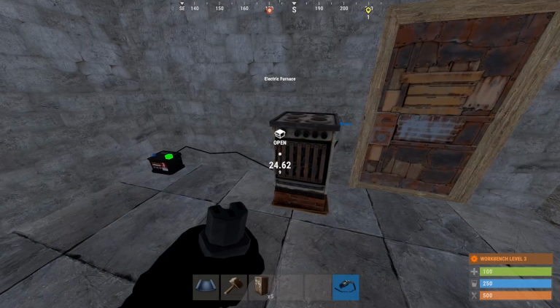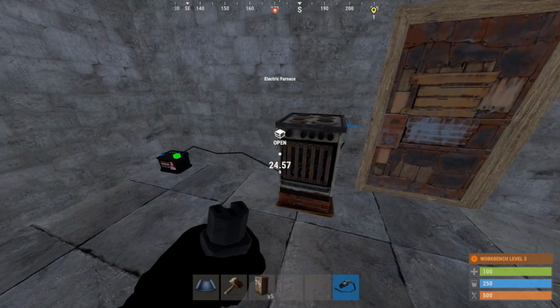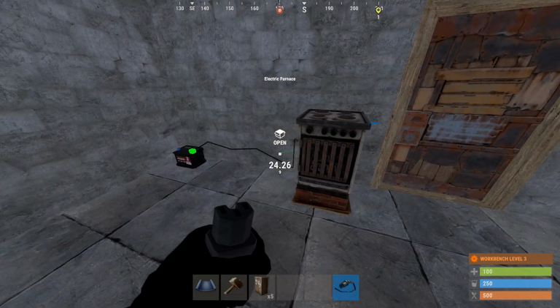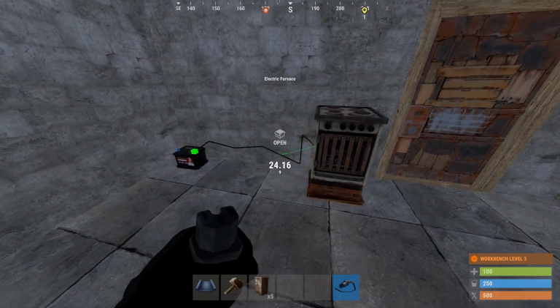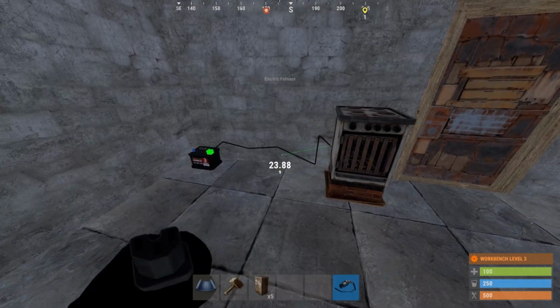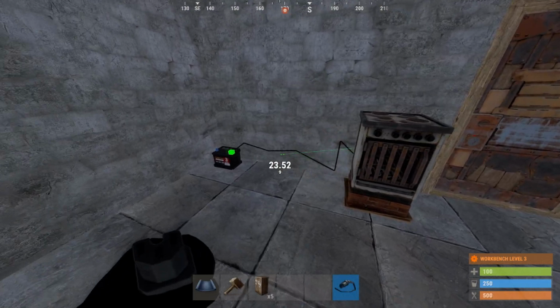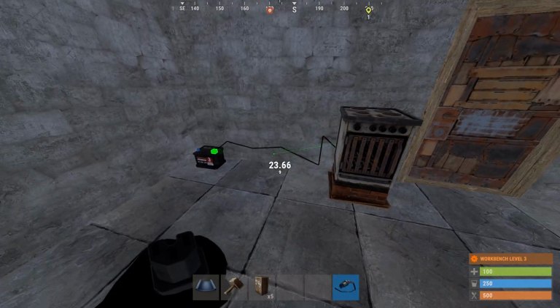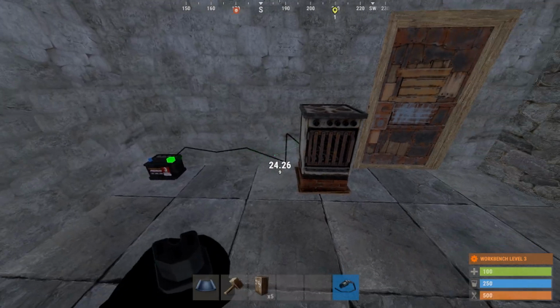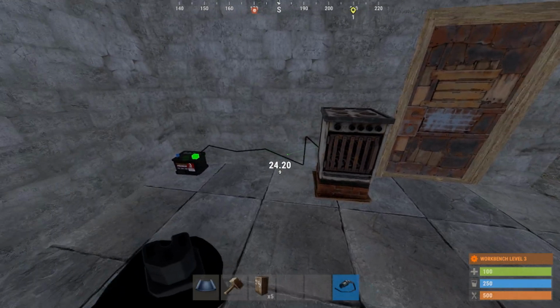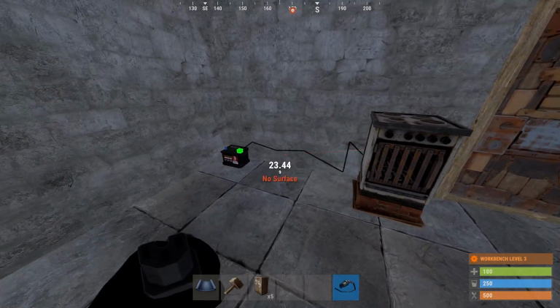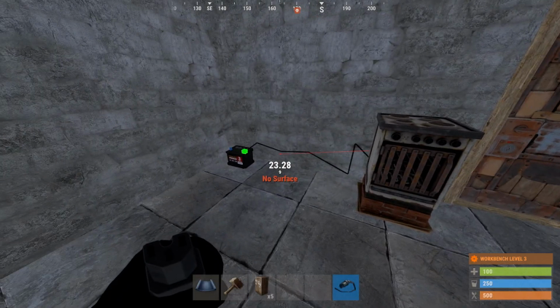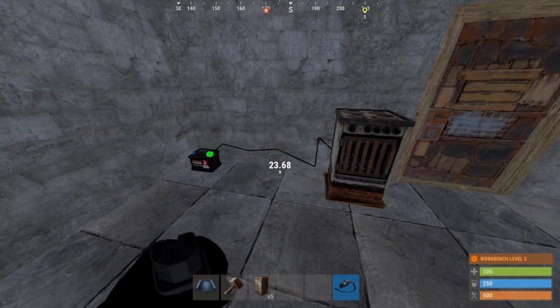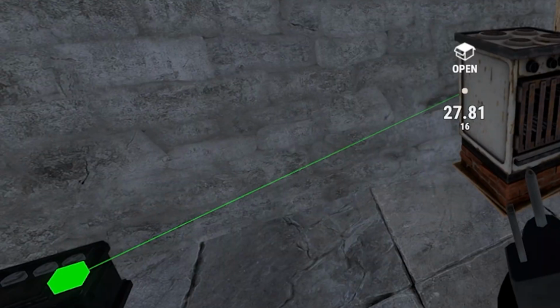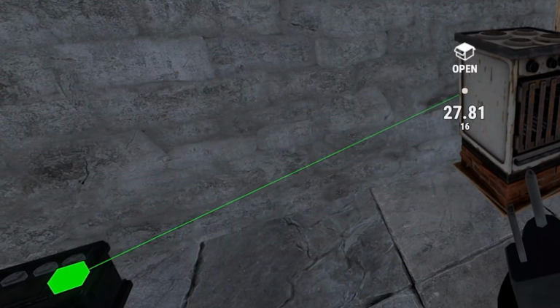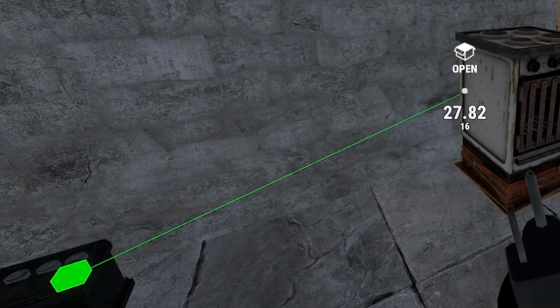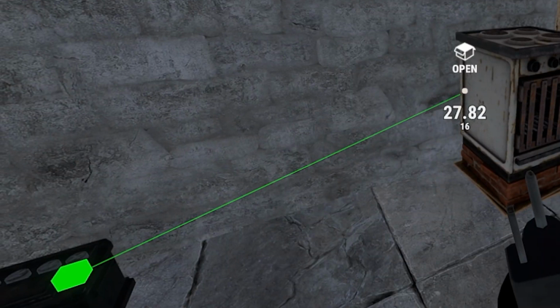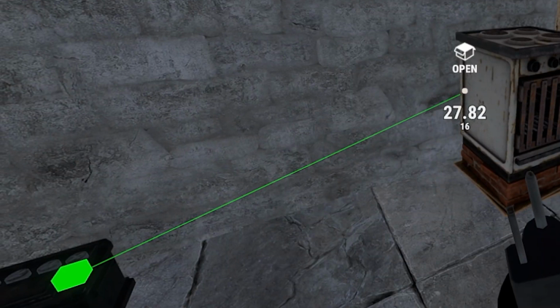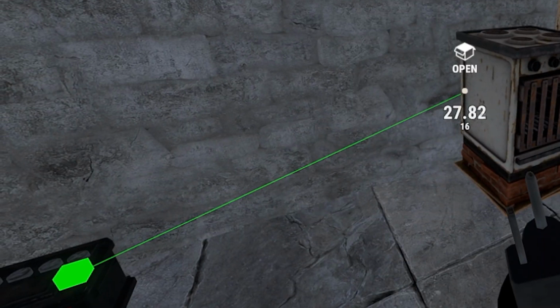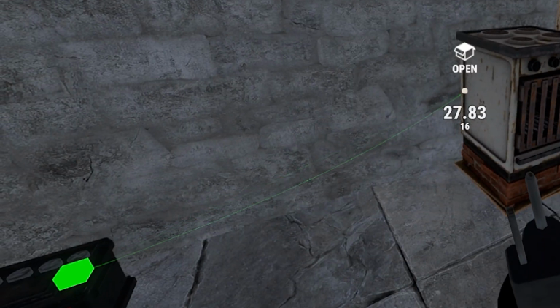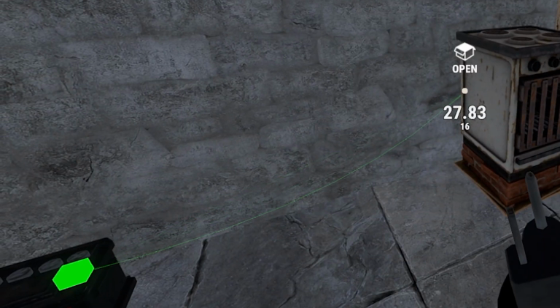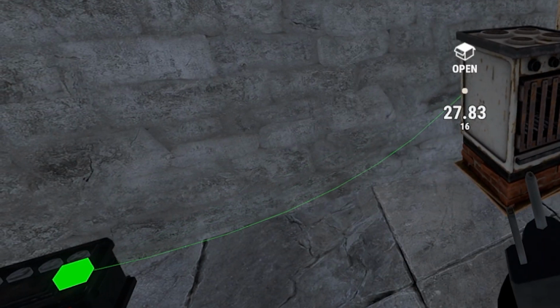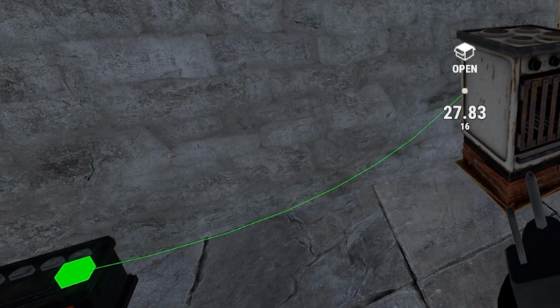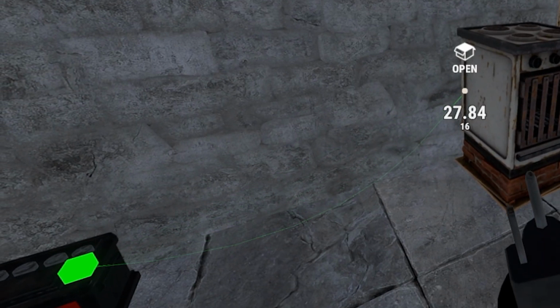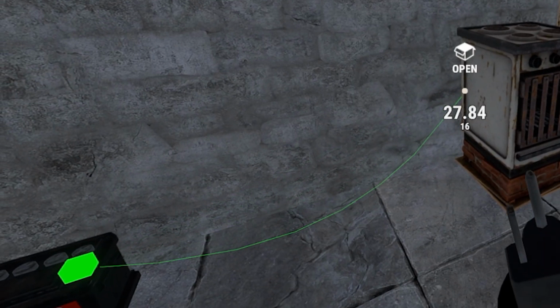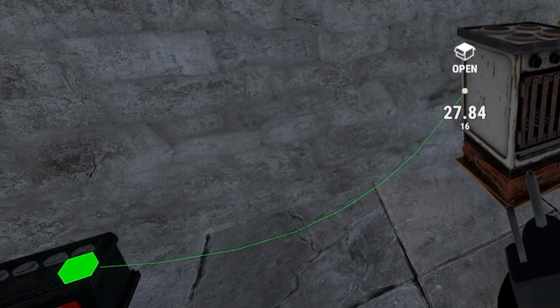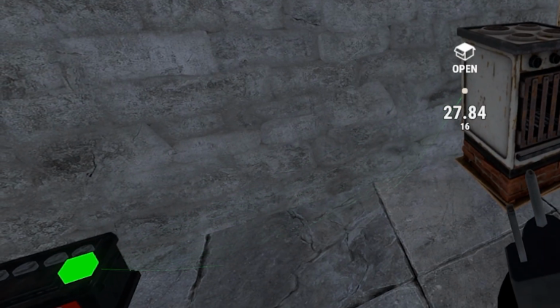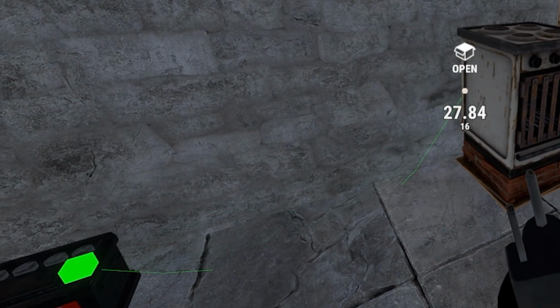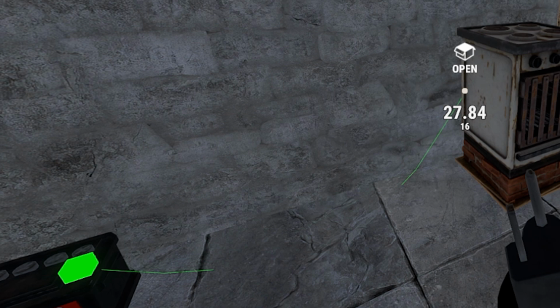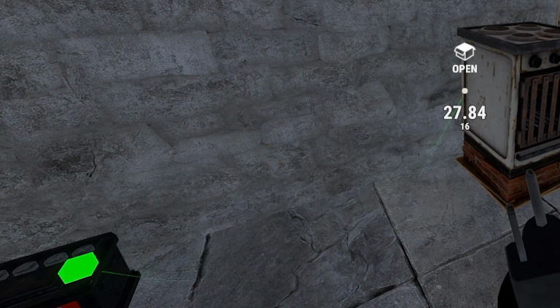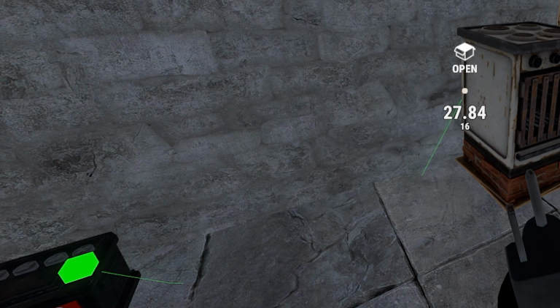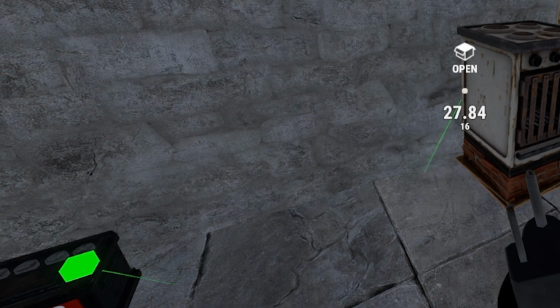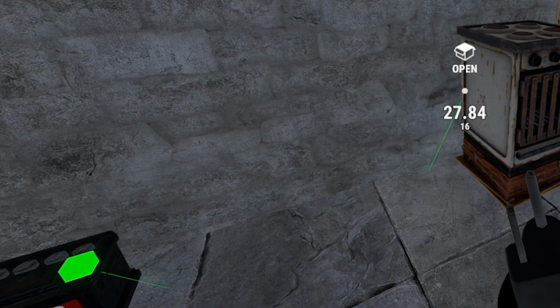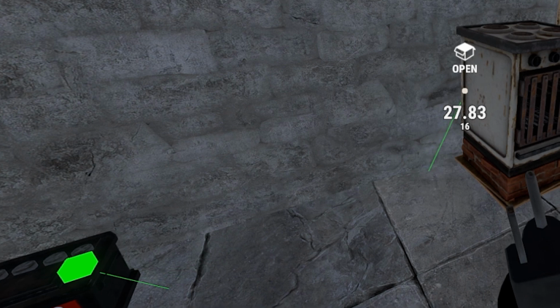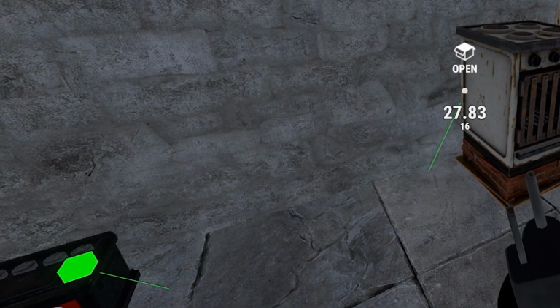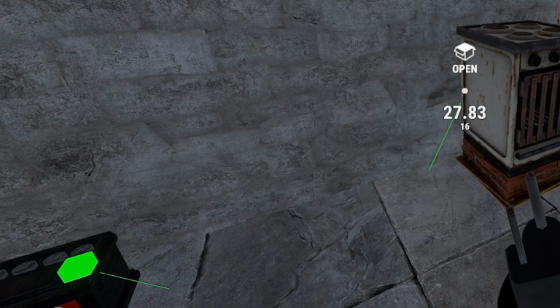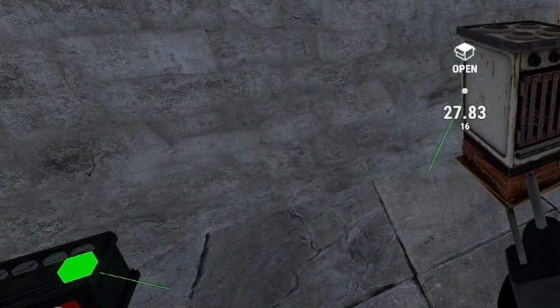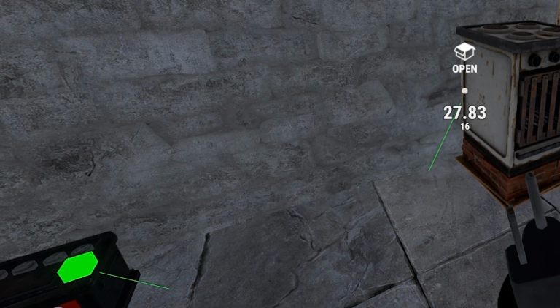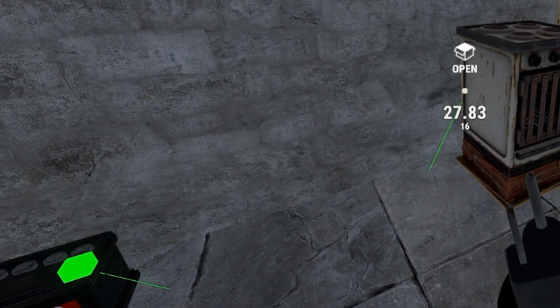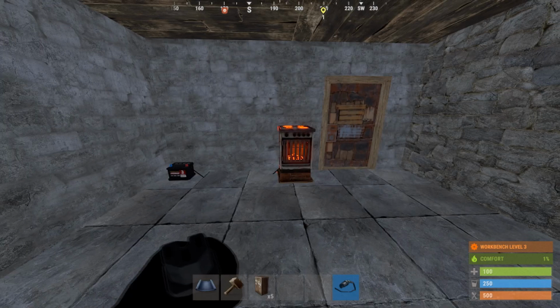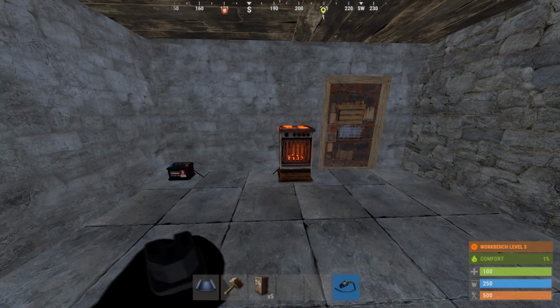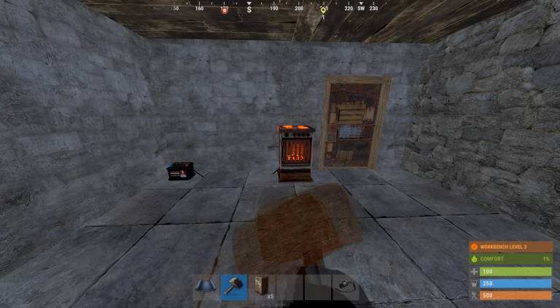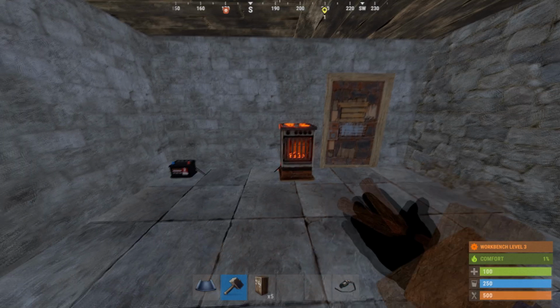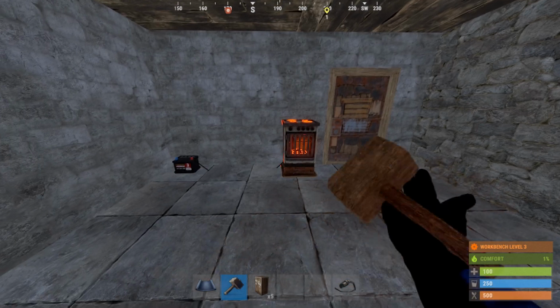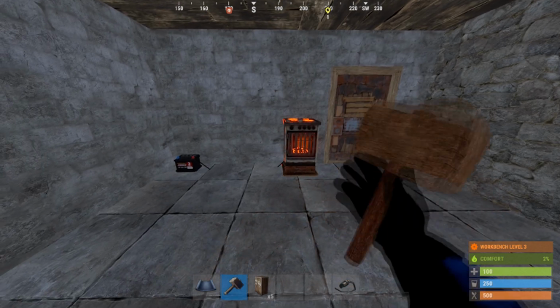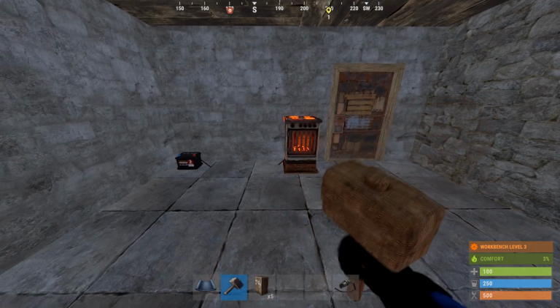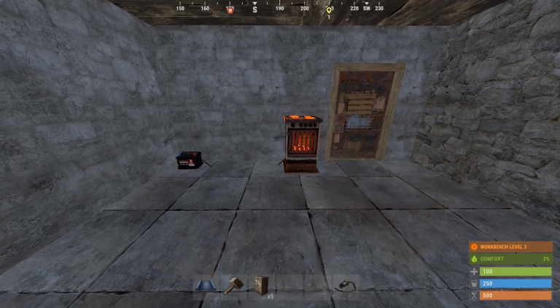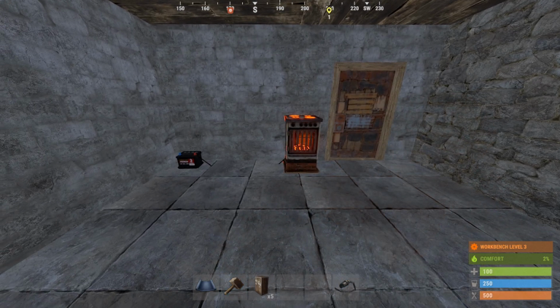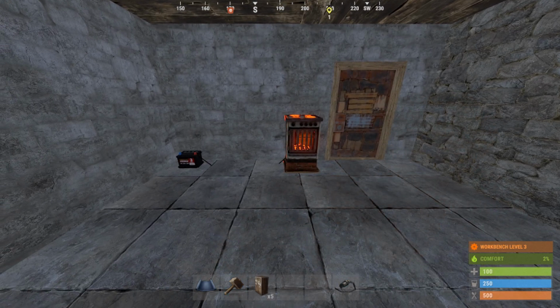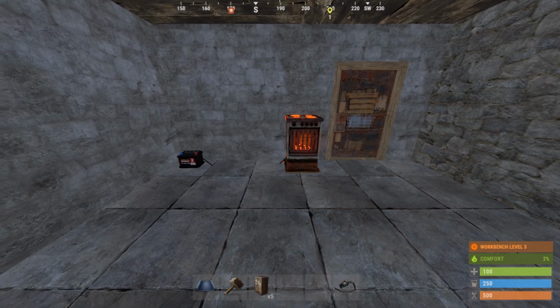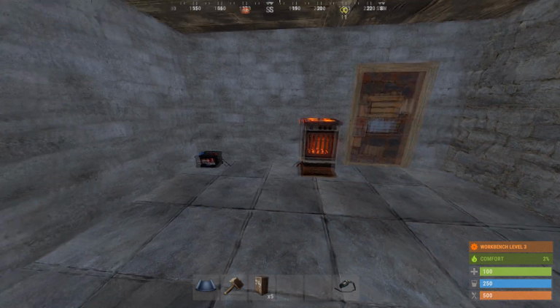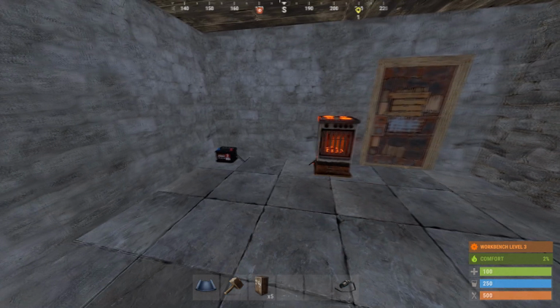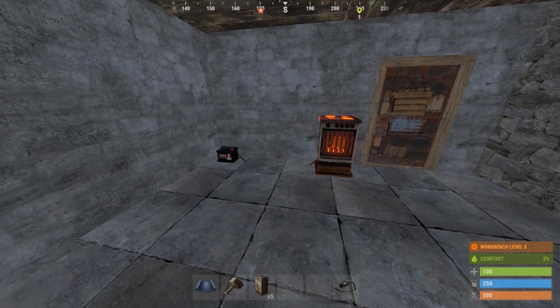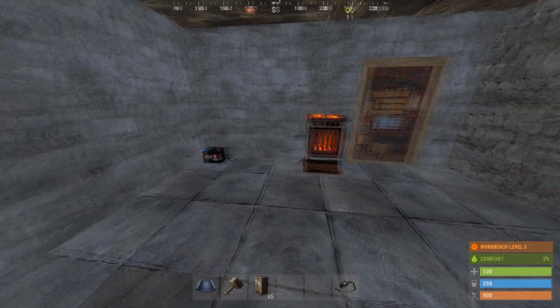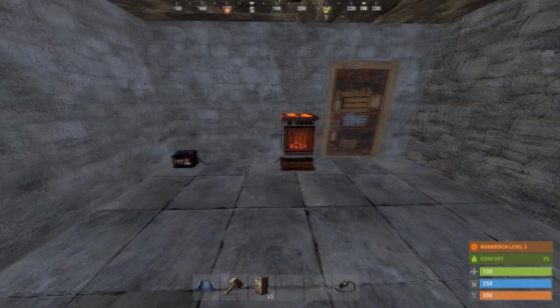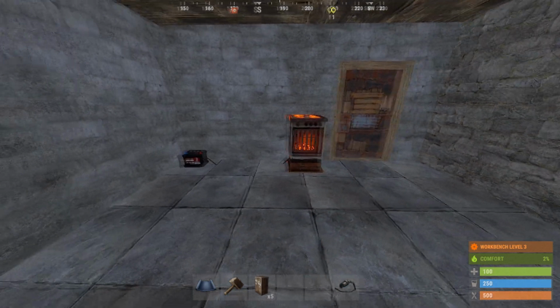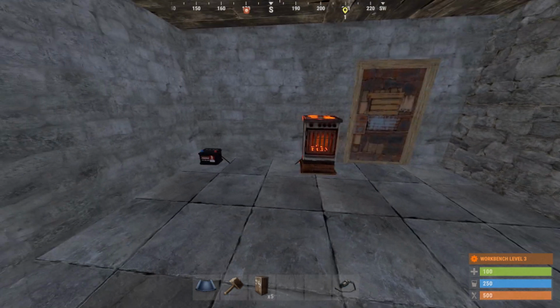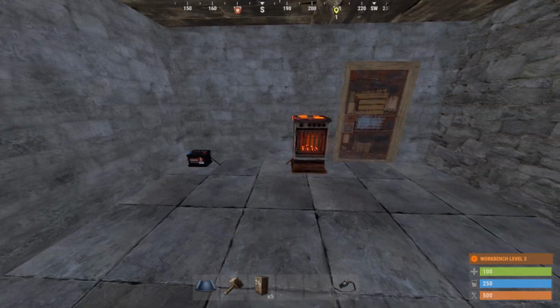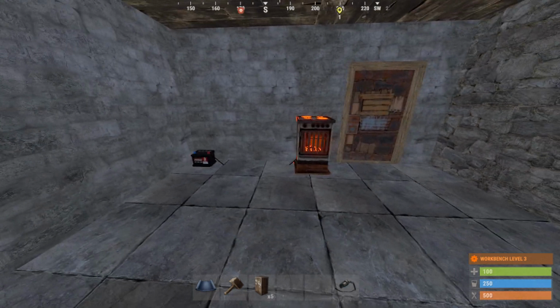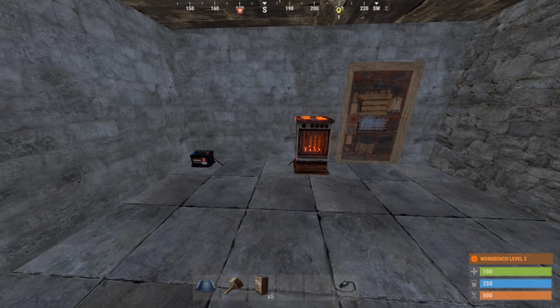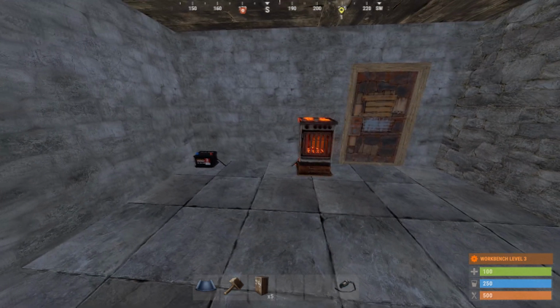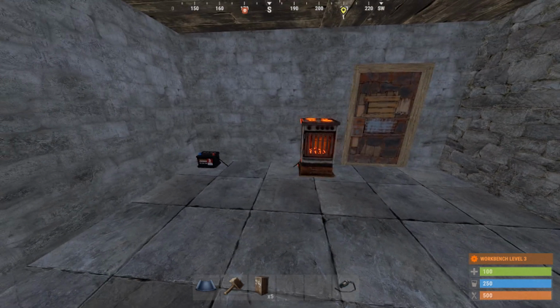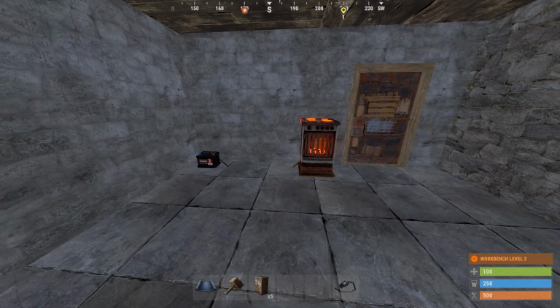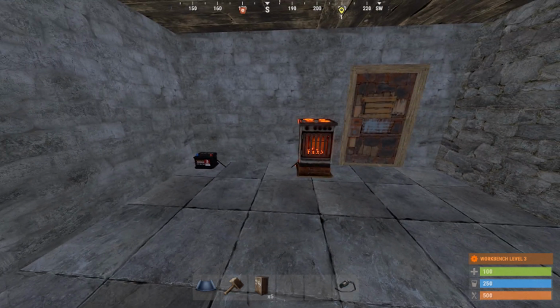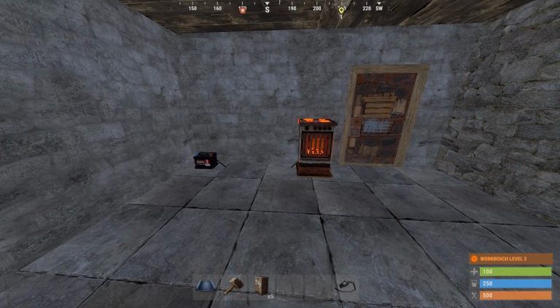If you want to hide your wires, one thing you can do is hold down shift and scroll down. This will put the wire inside the foundation and looks a lot better.